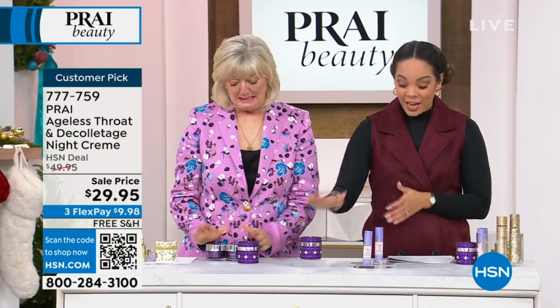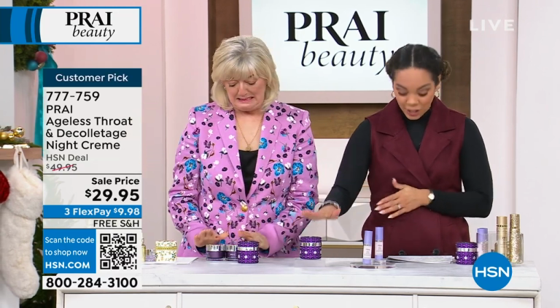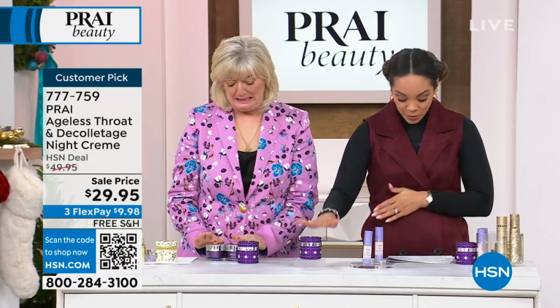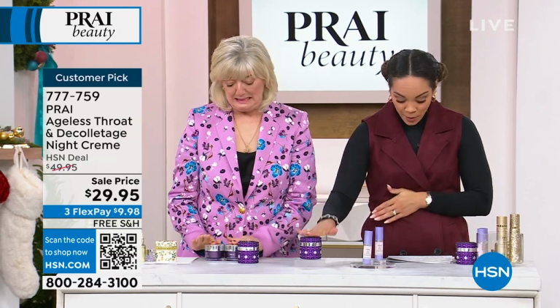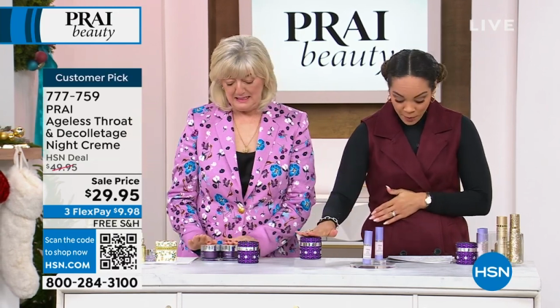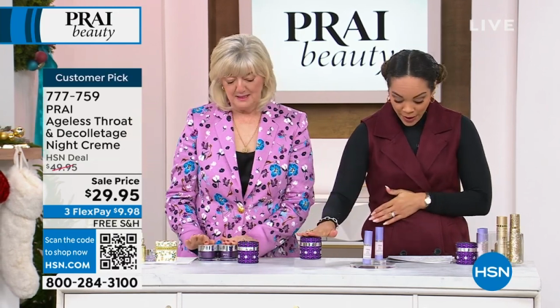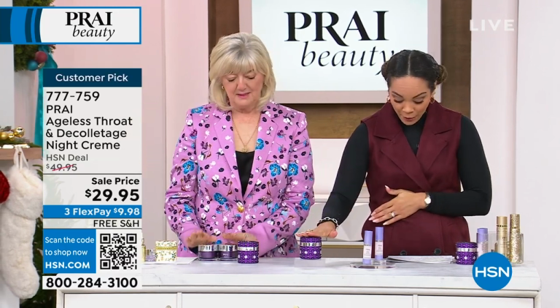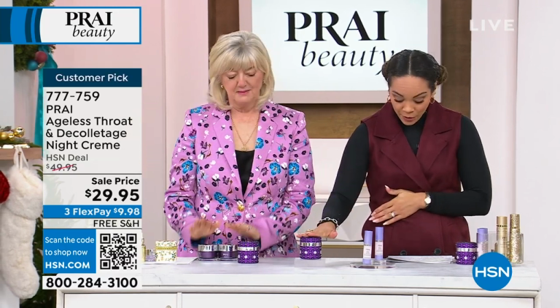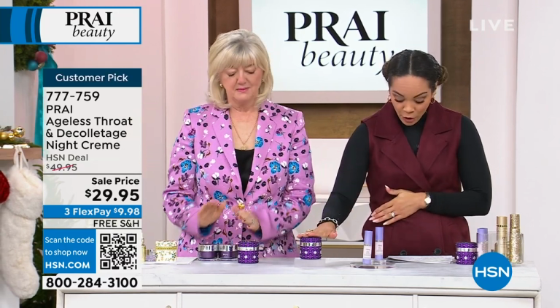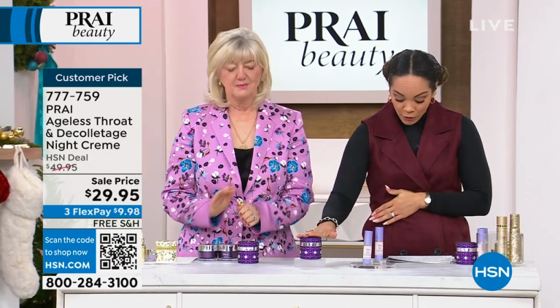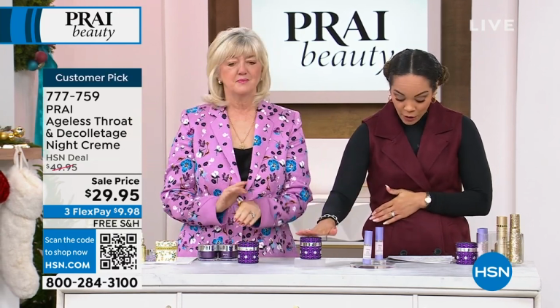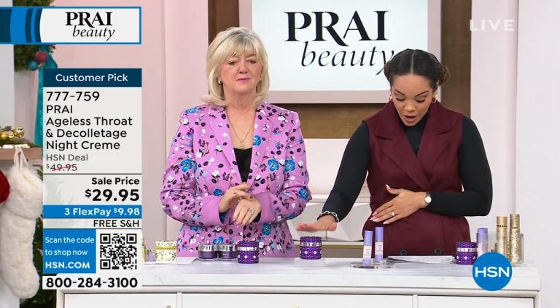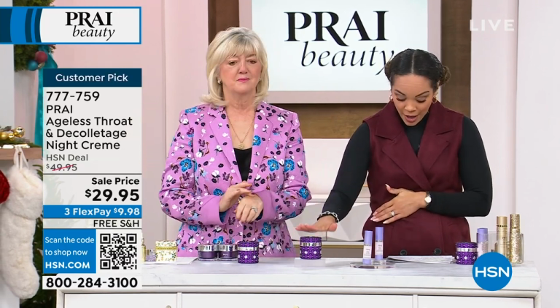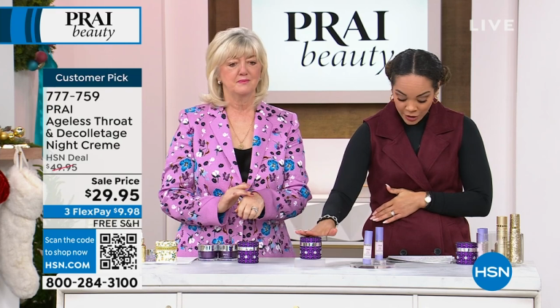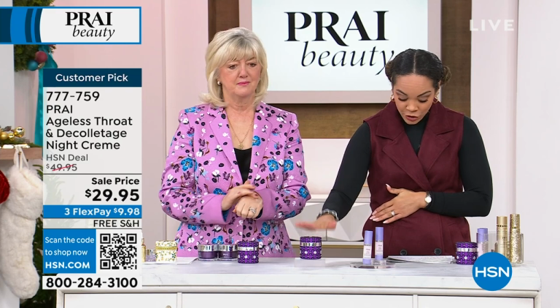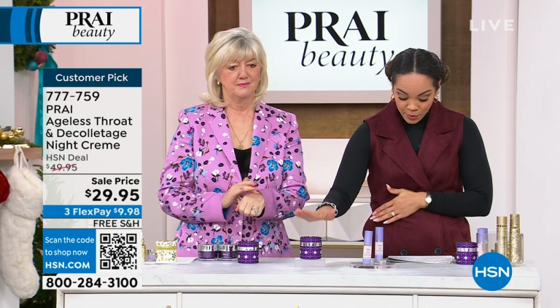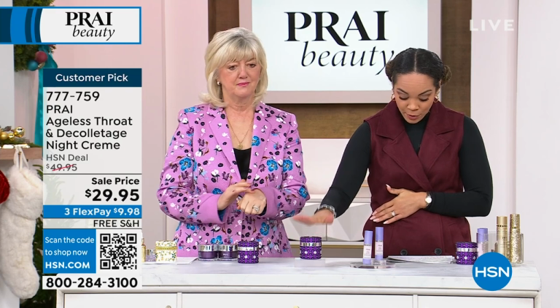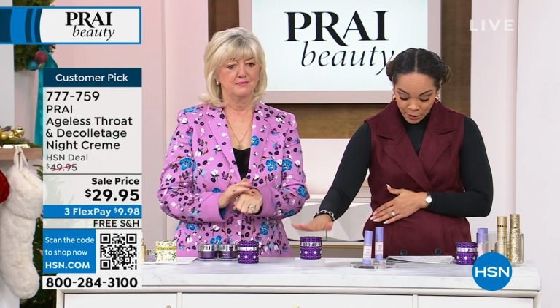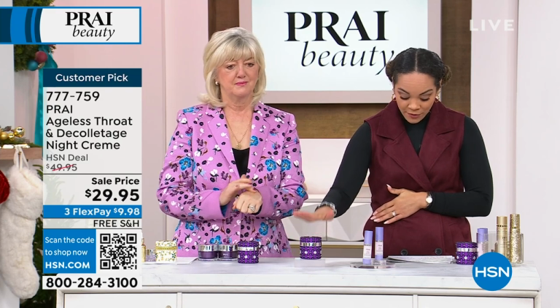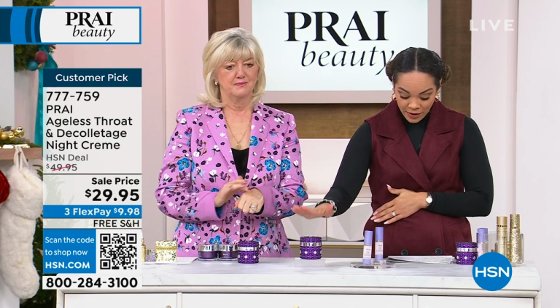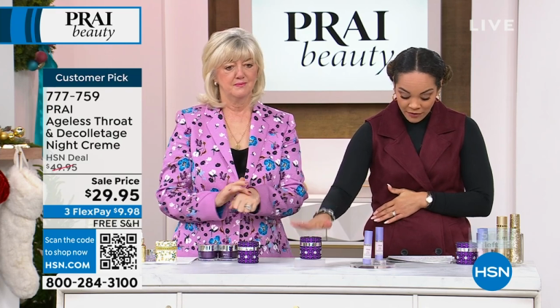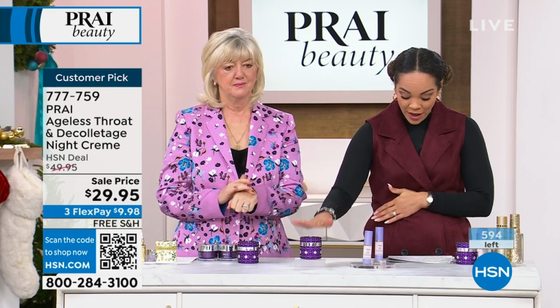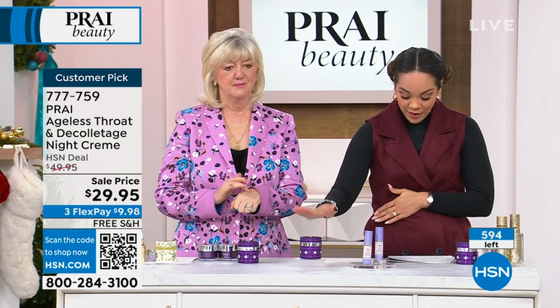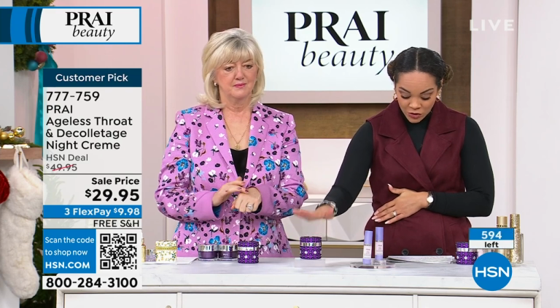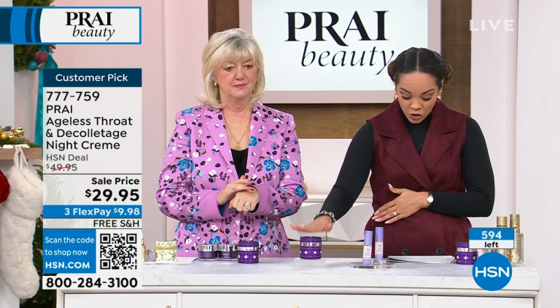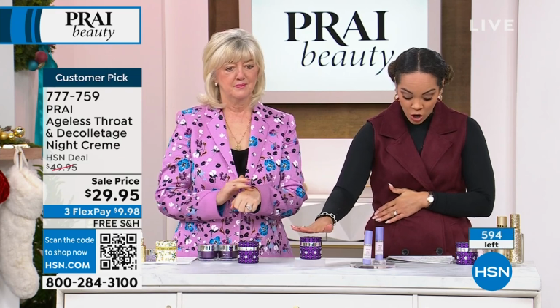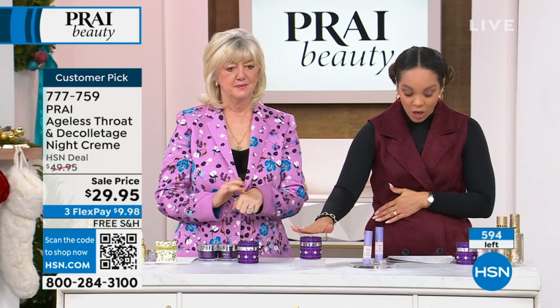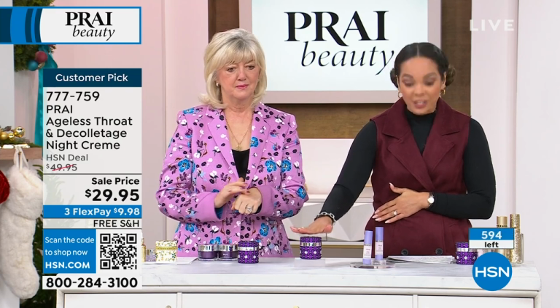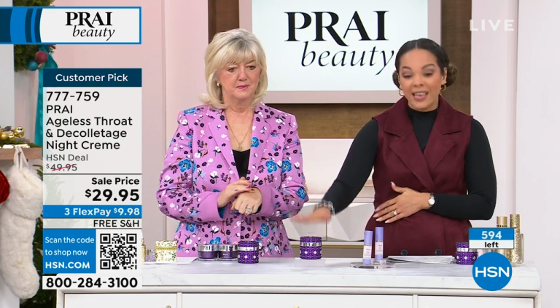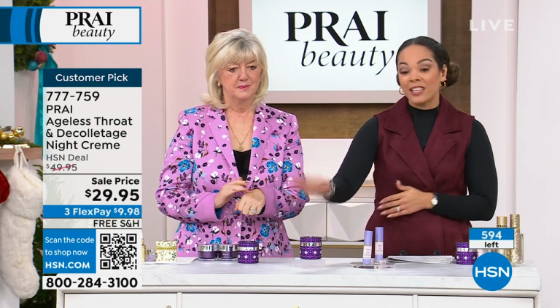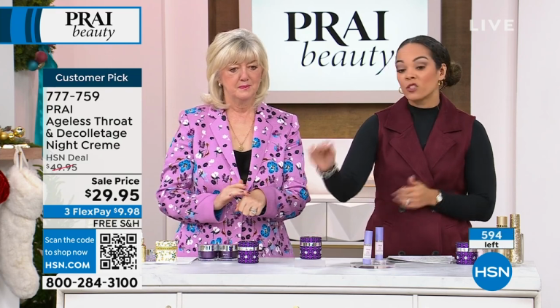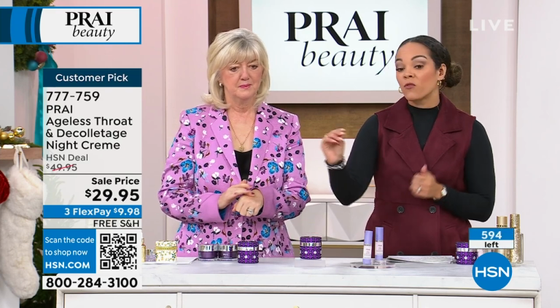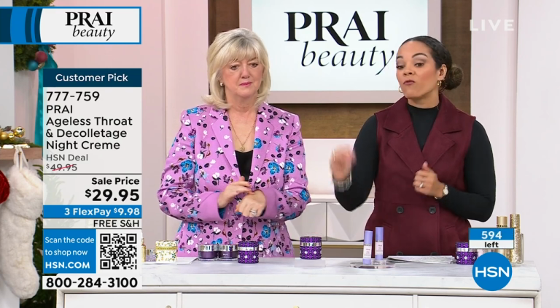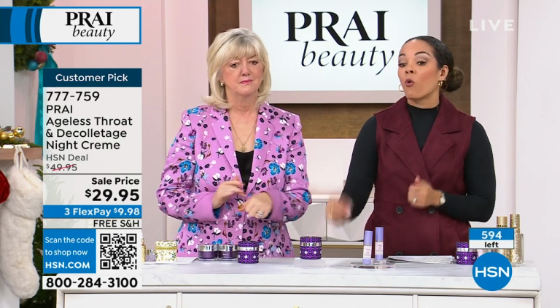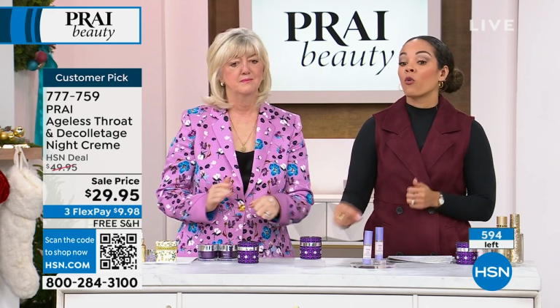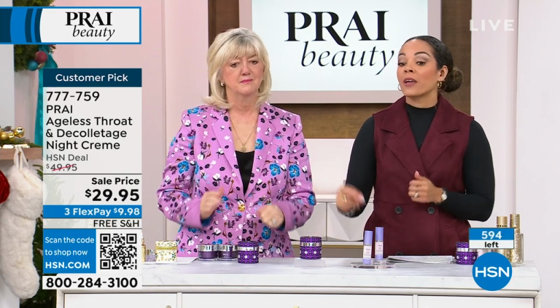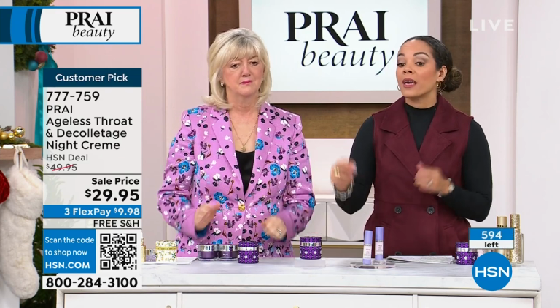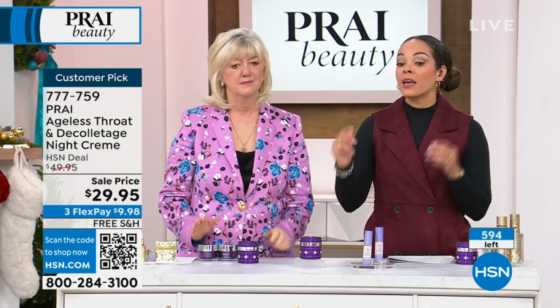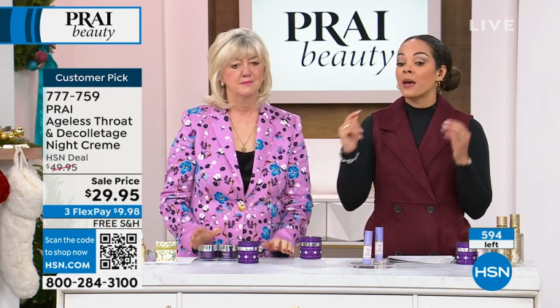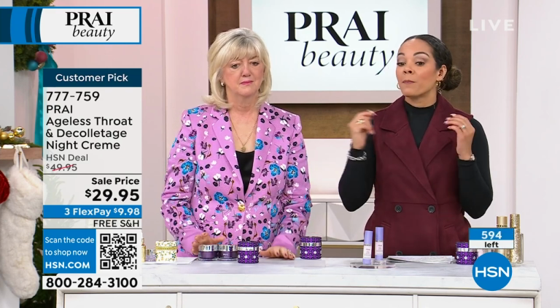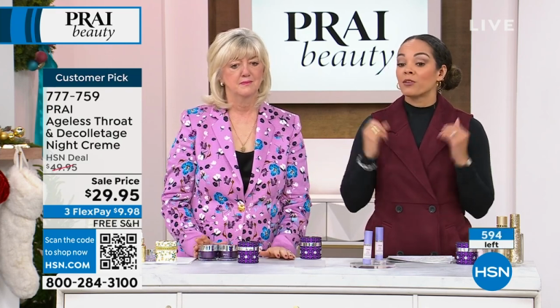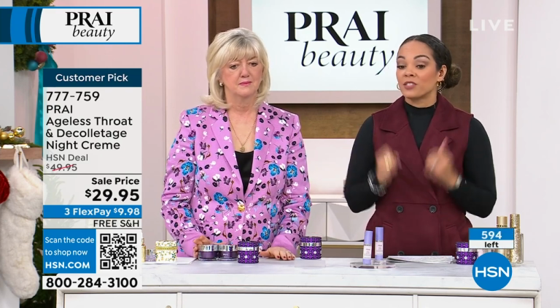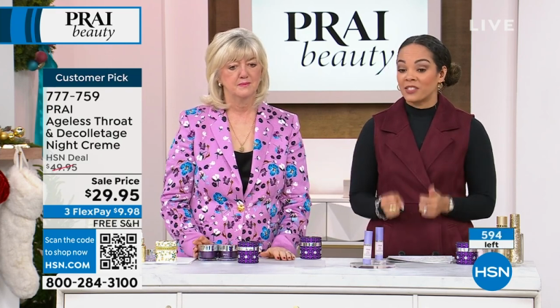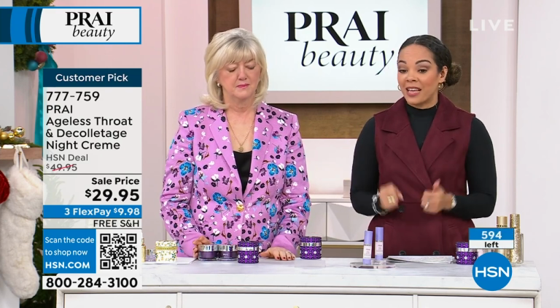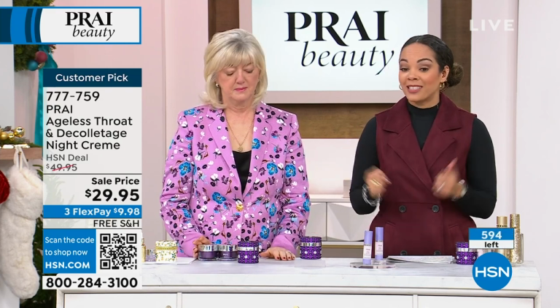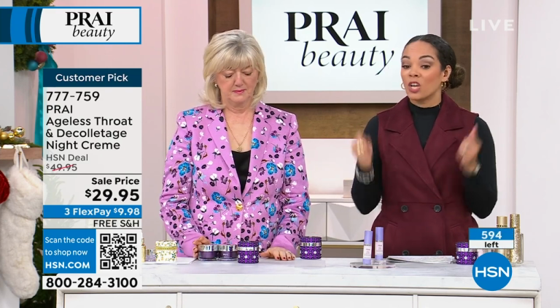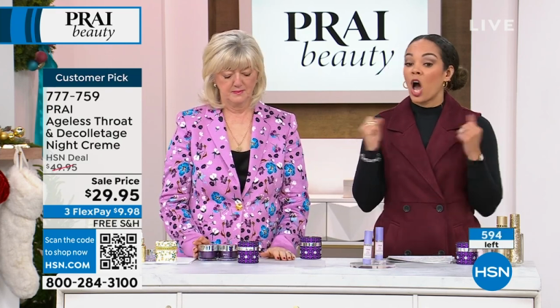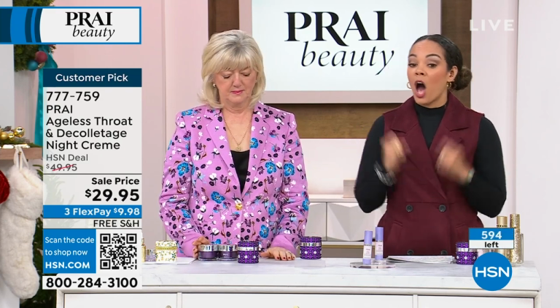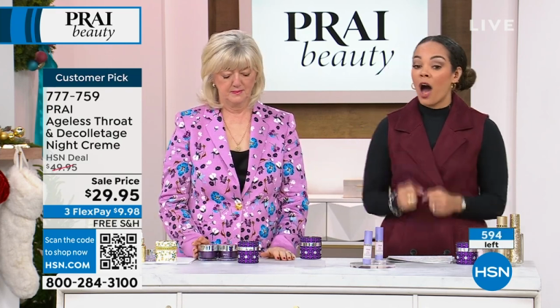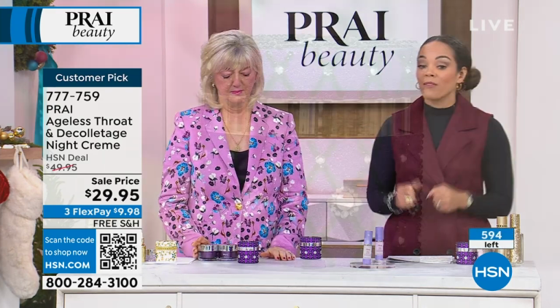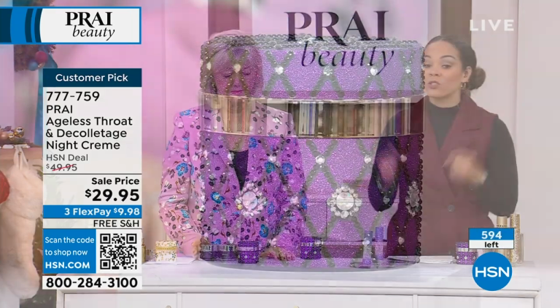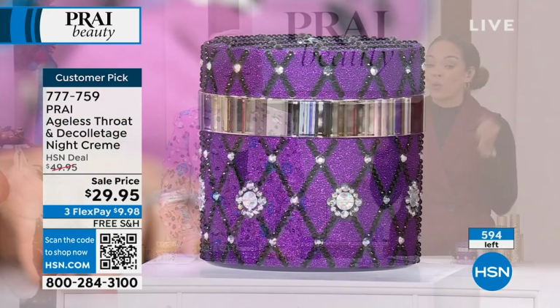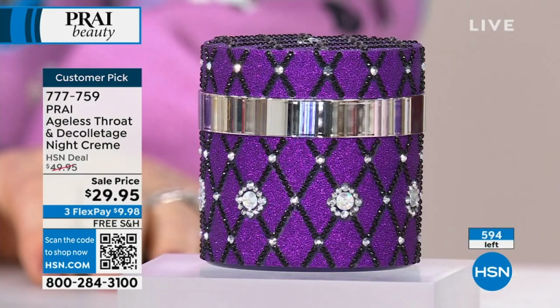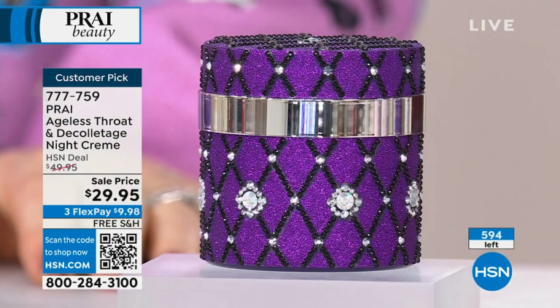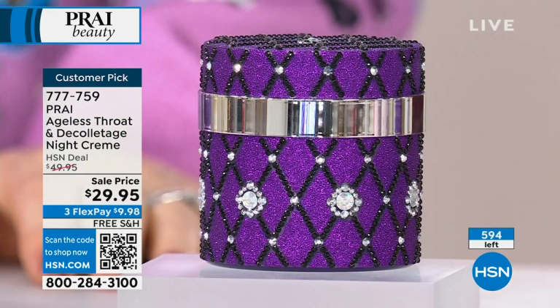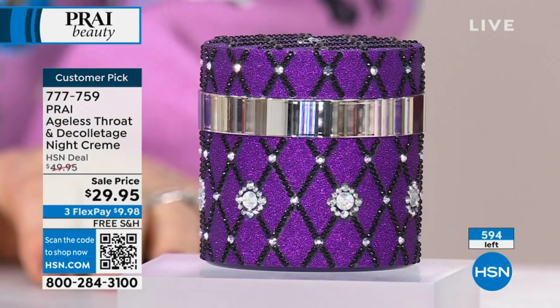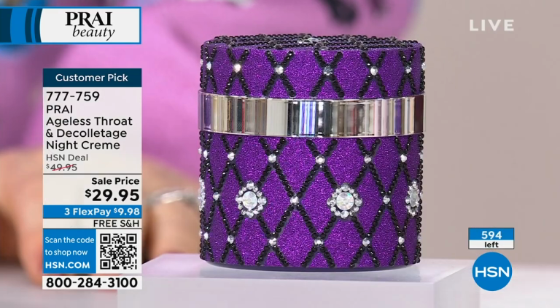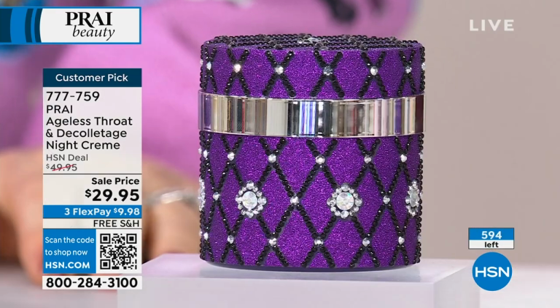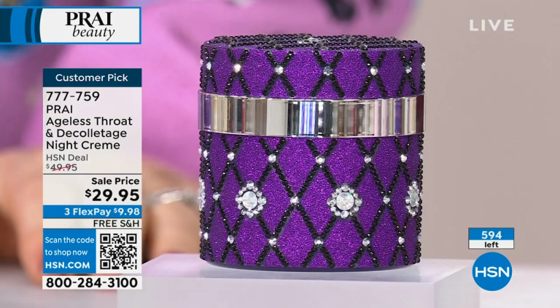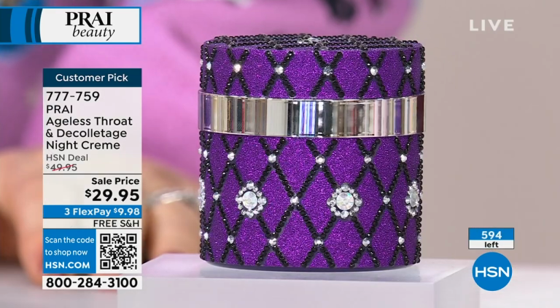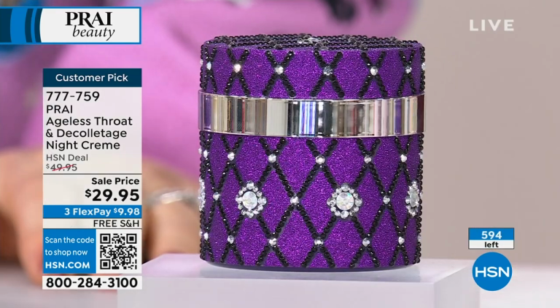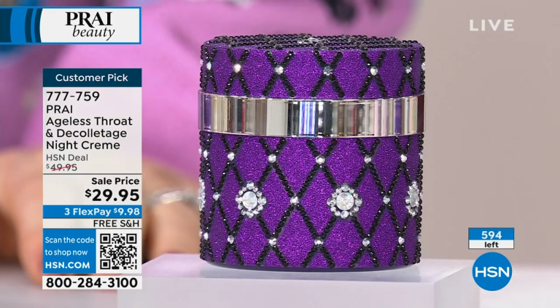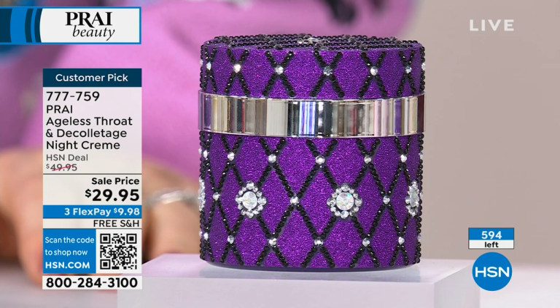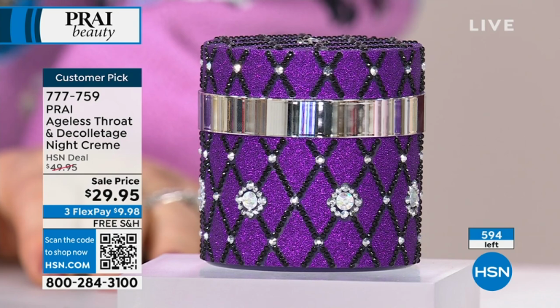Customer pick with over 100 perfect five stars and it's 40% off. So add to cart.